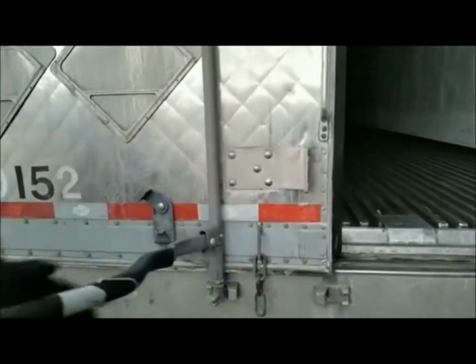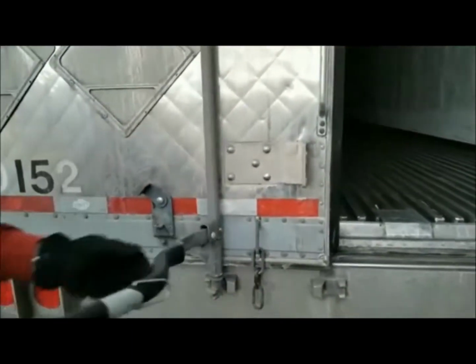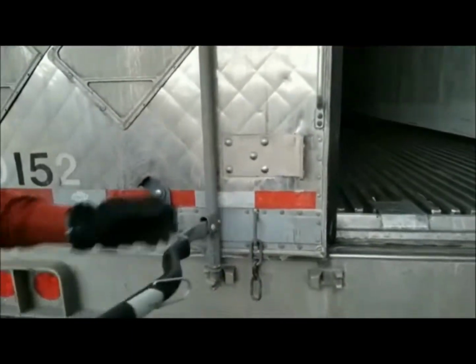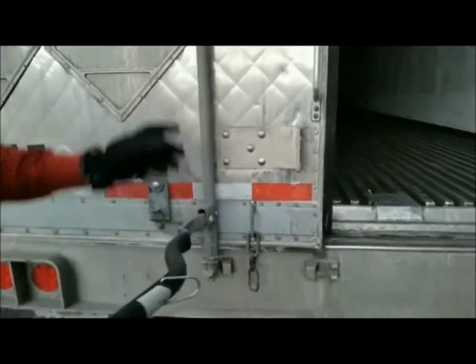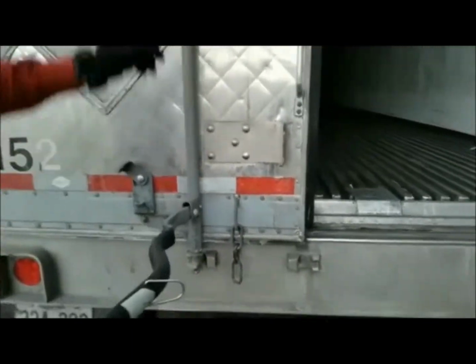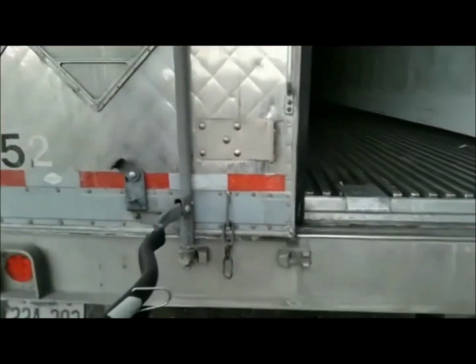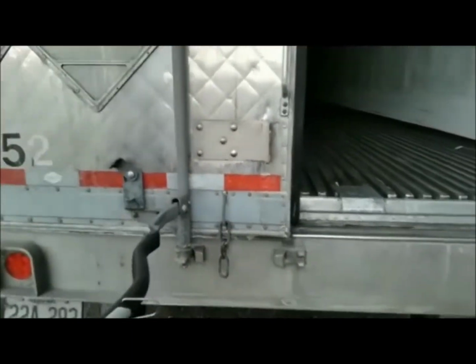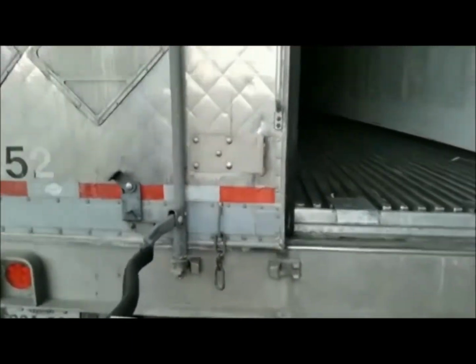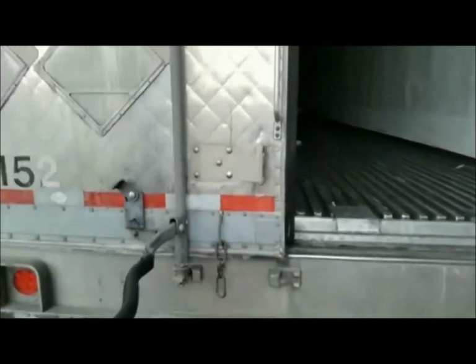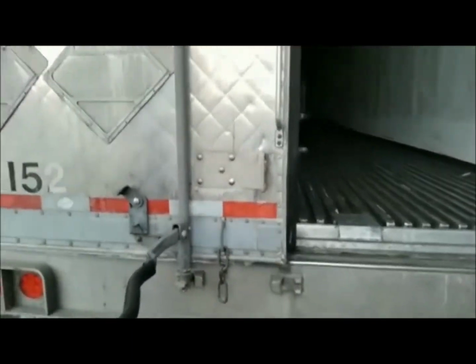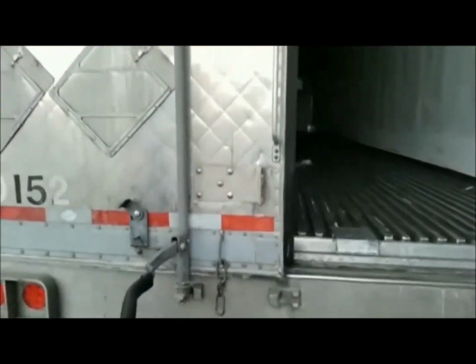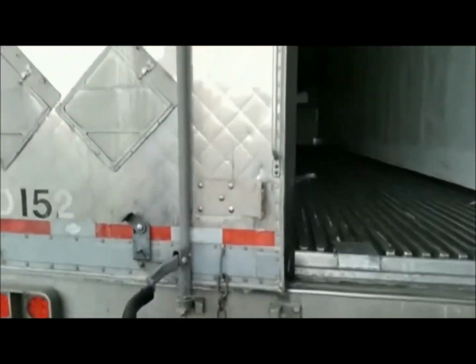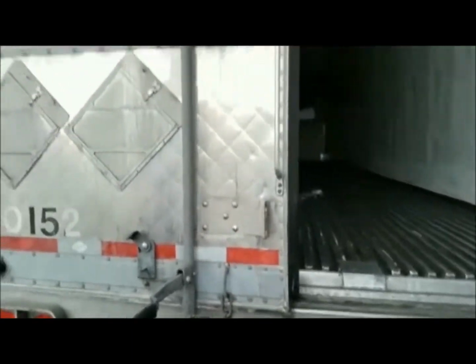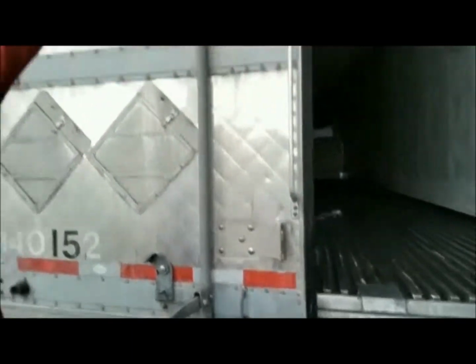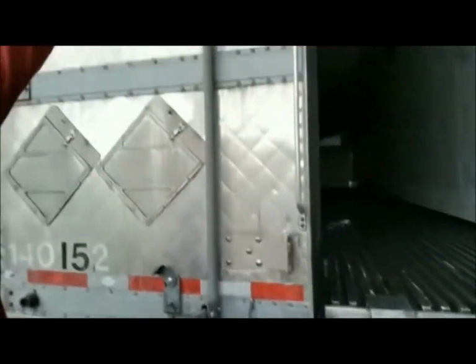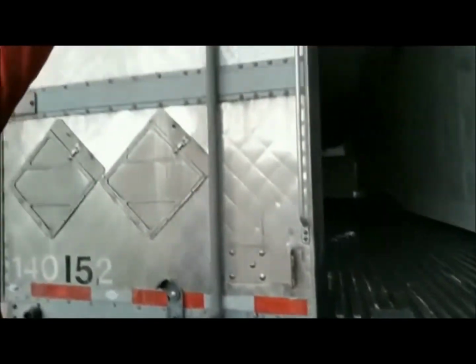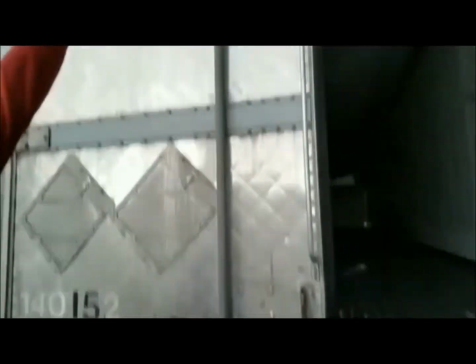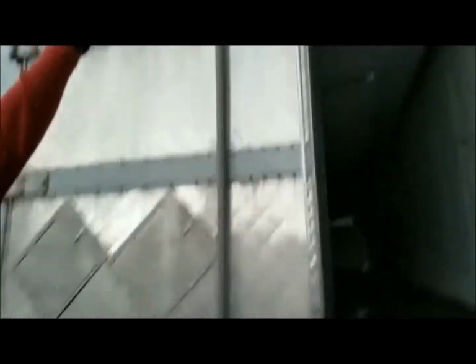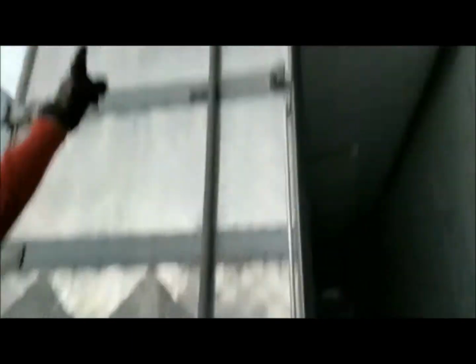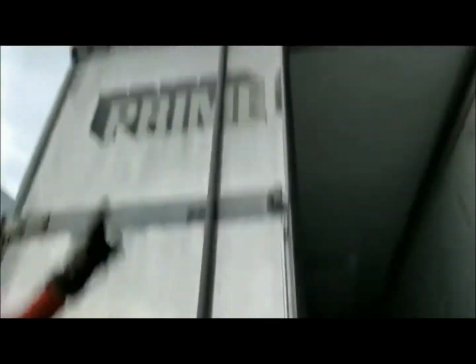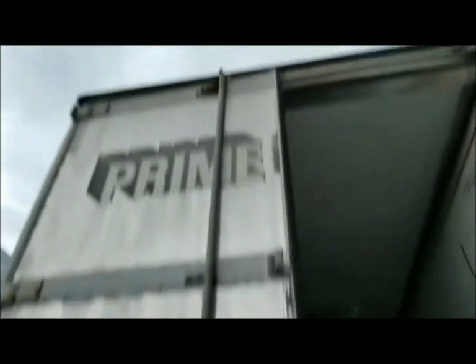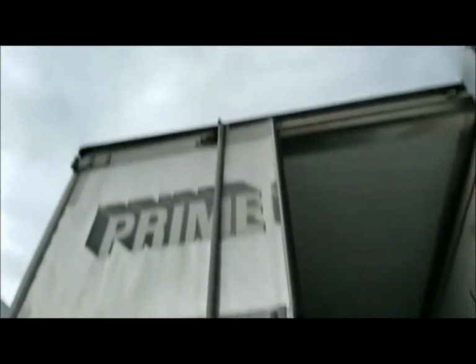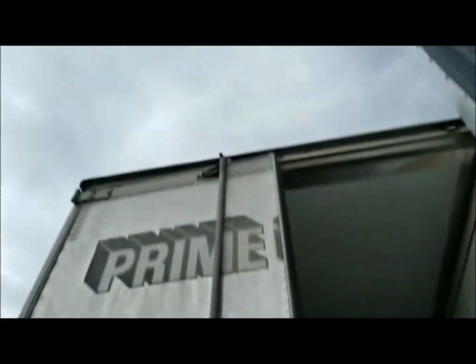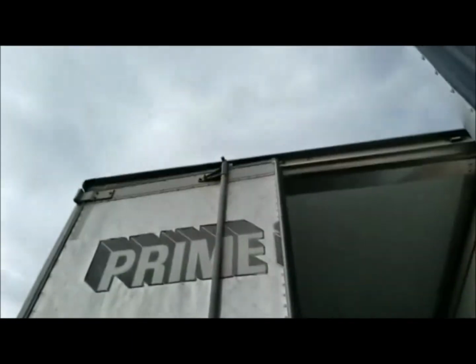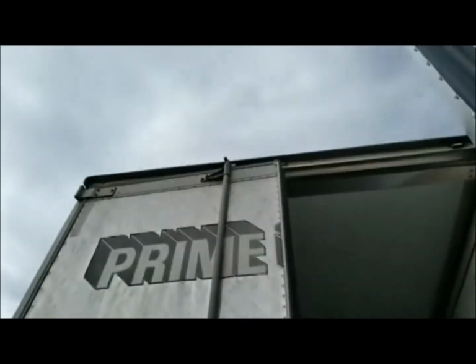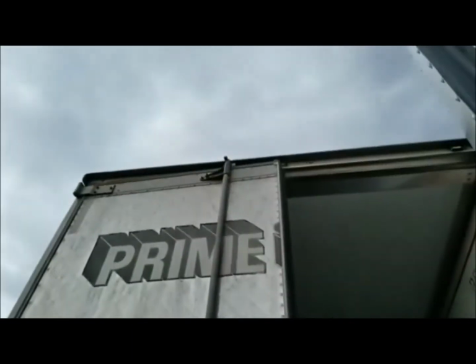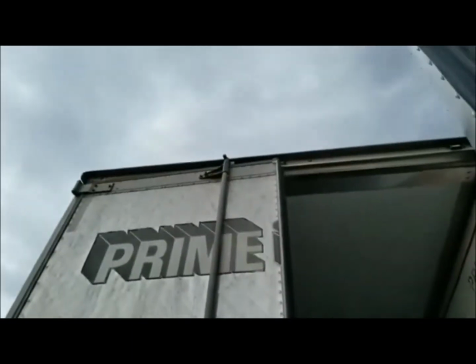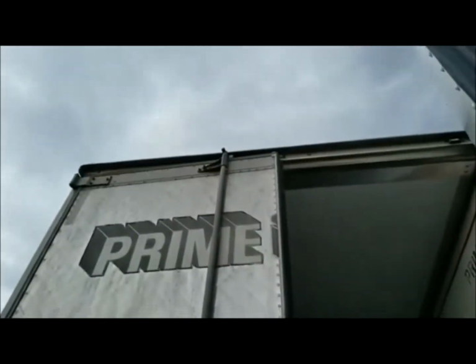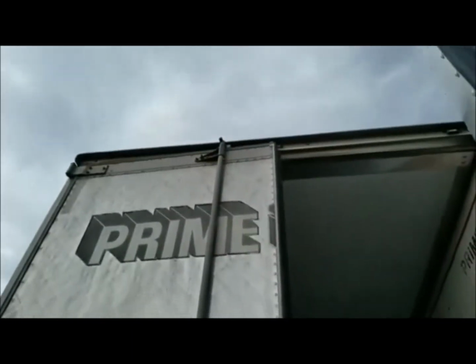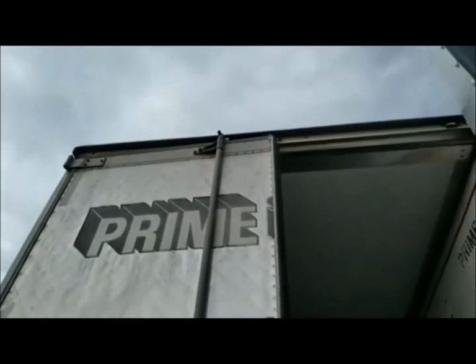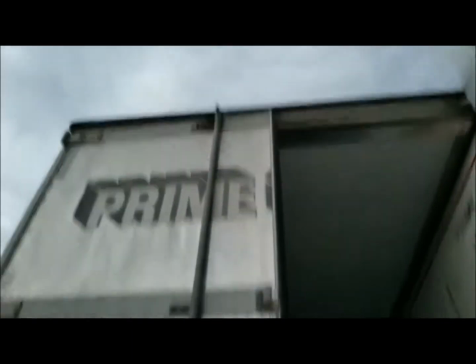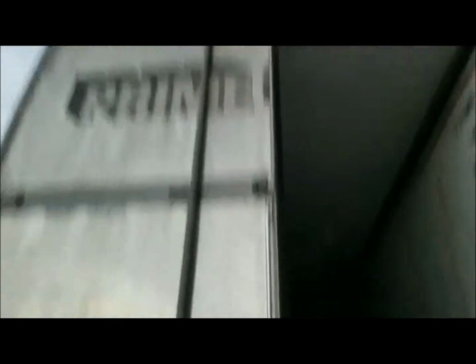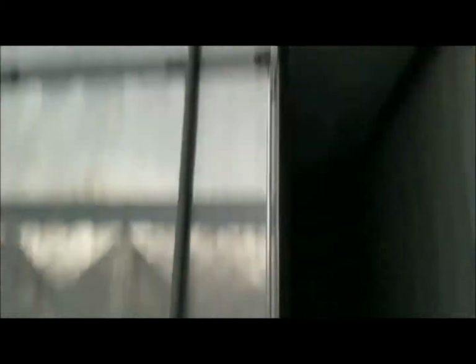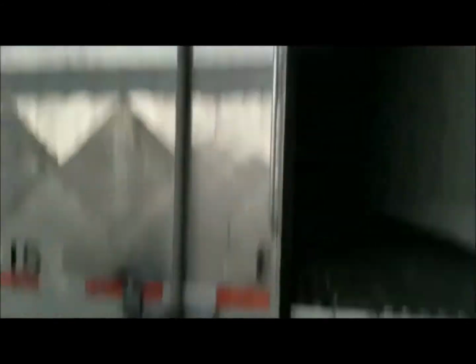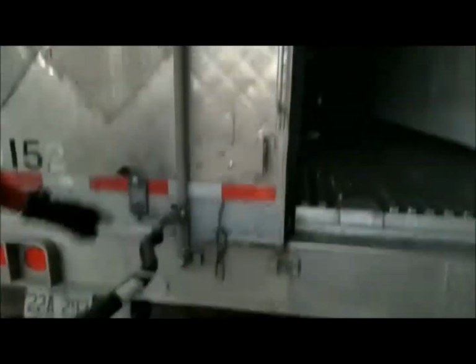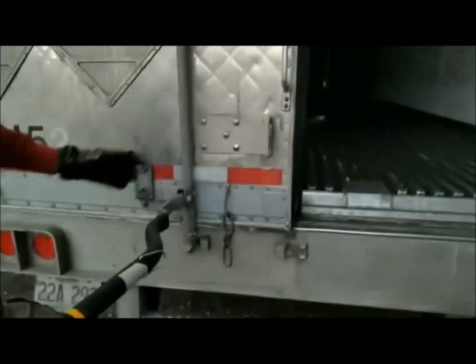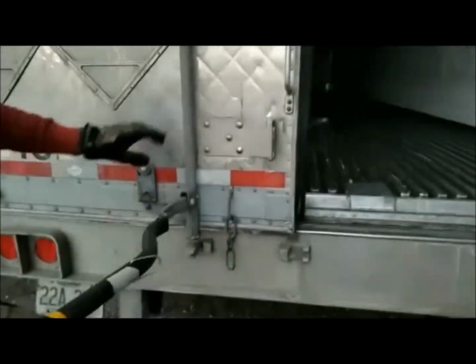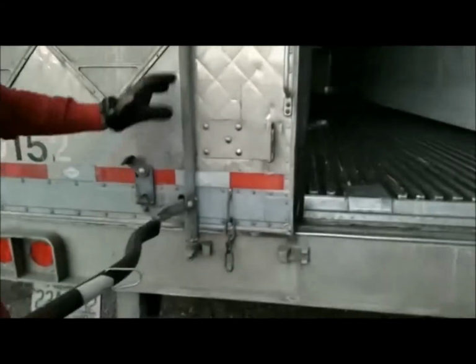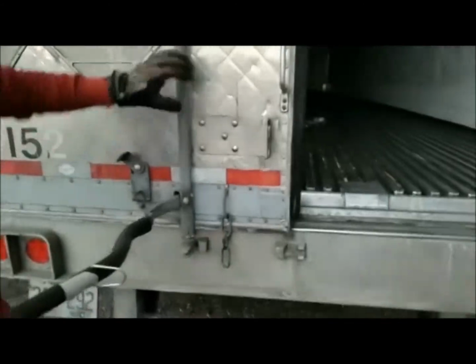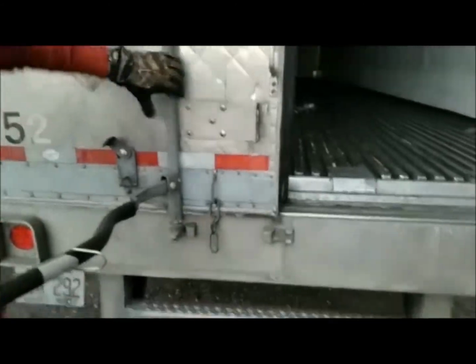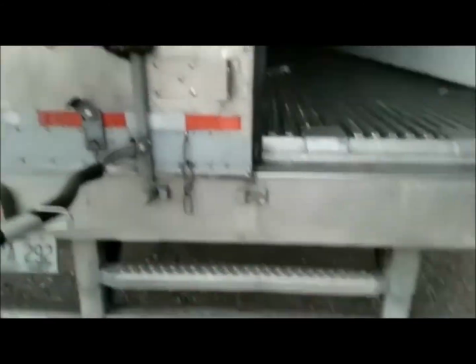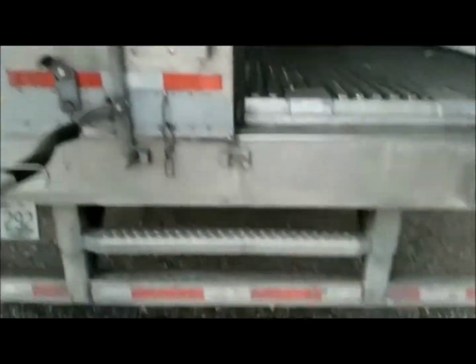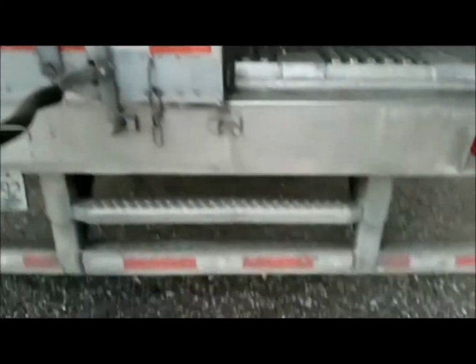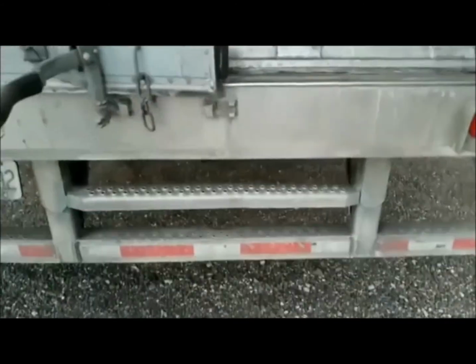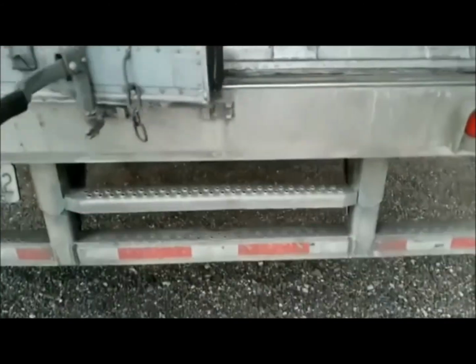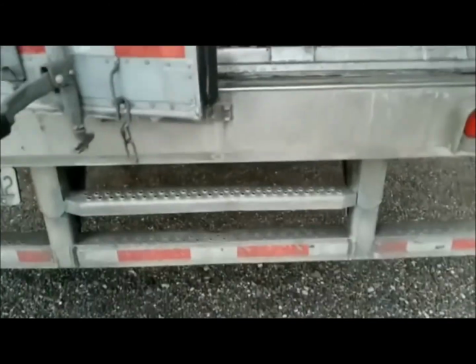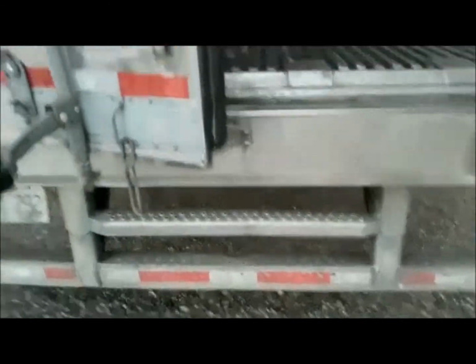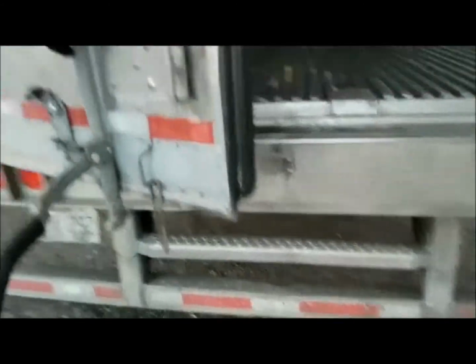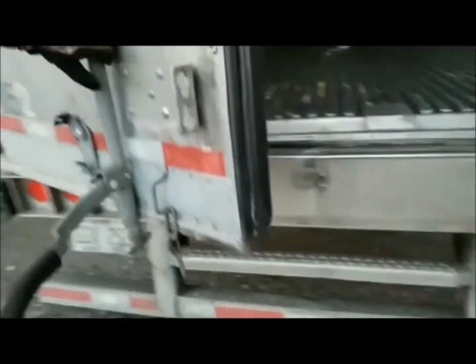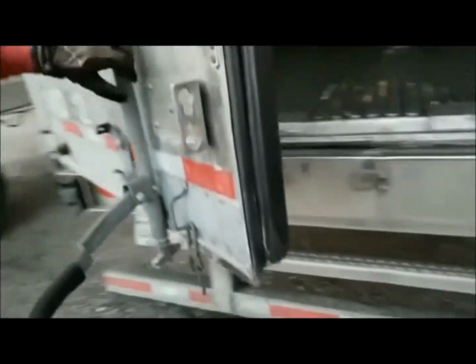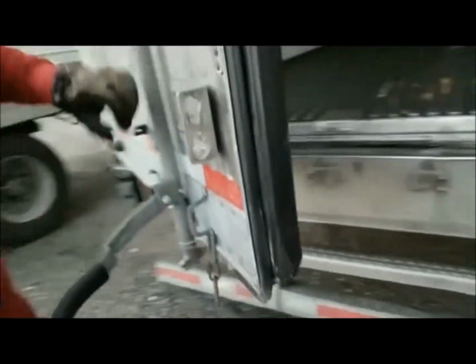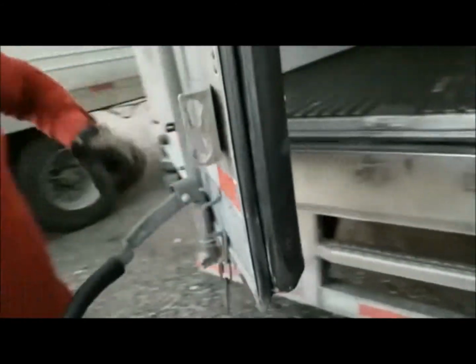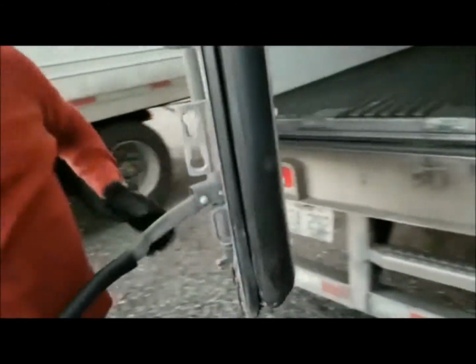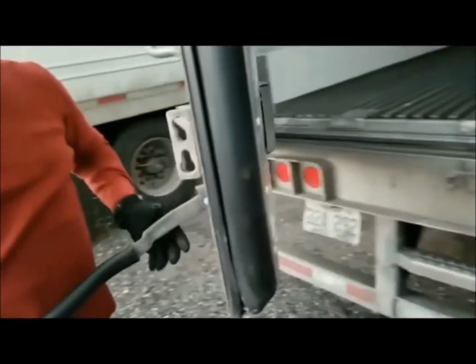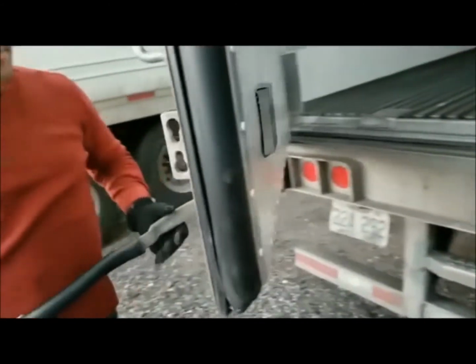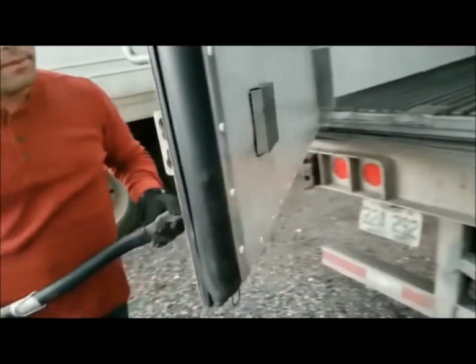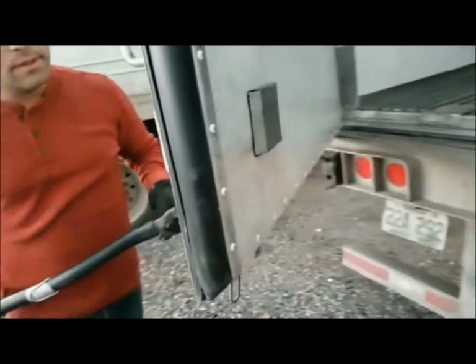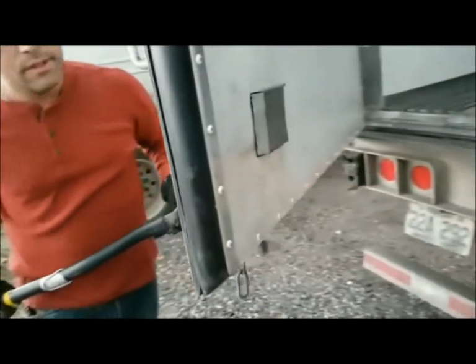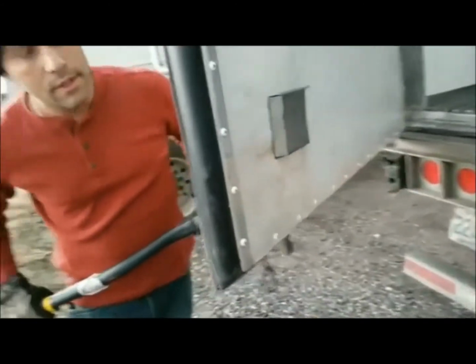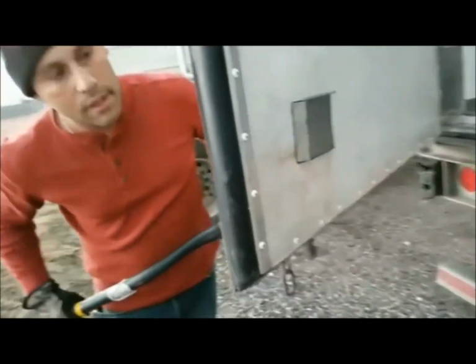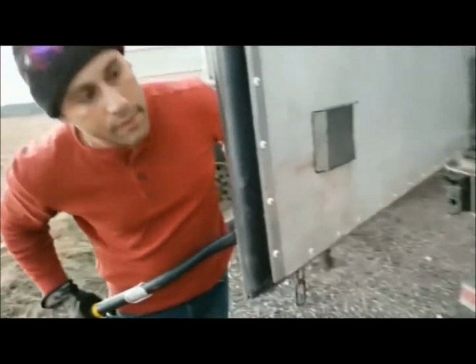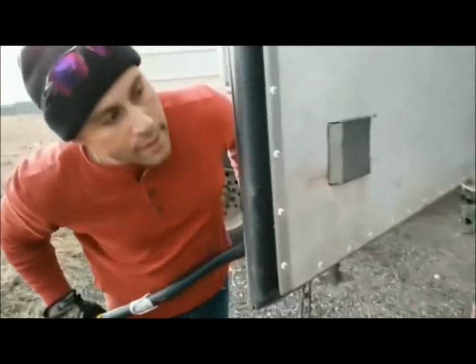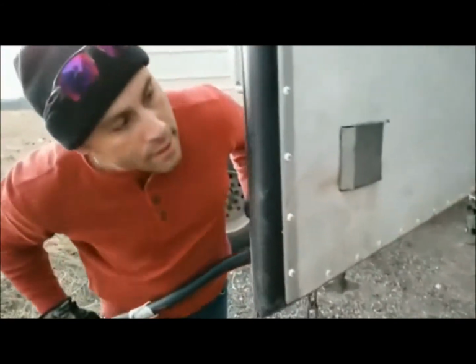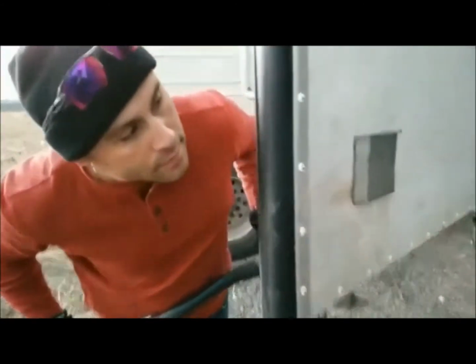A lot of times these latches, both at the top and down below, will get jammed — so here you go.